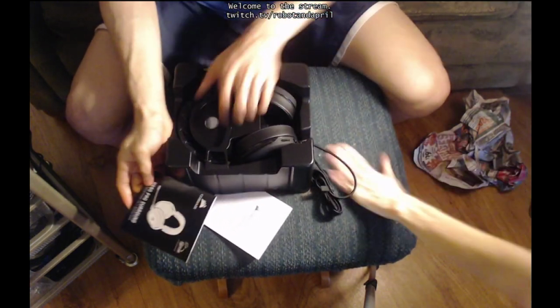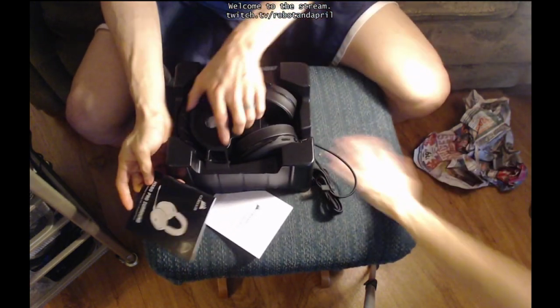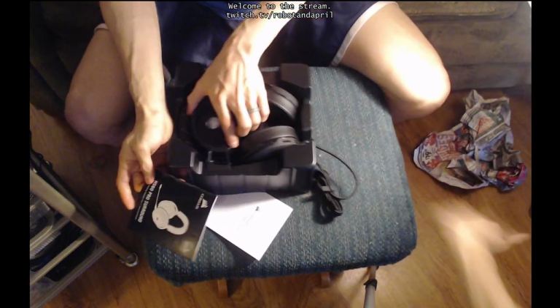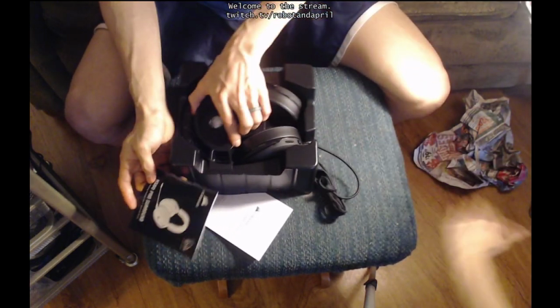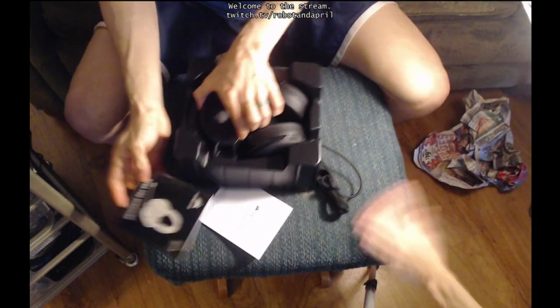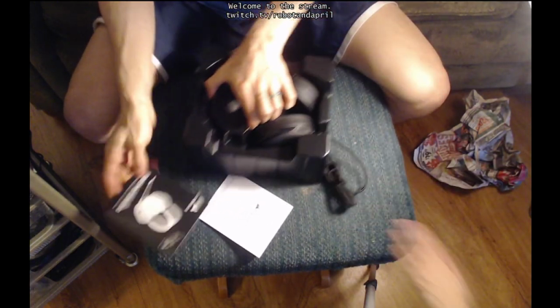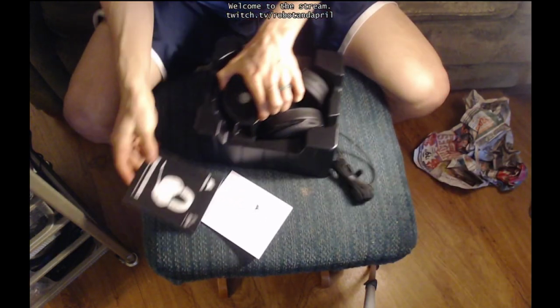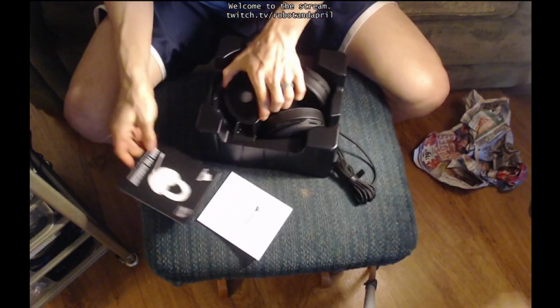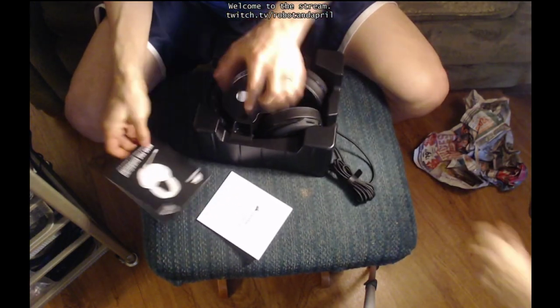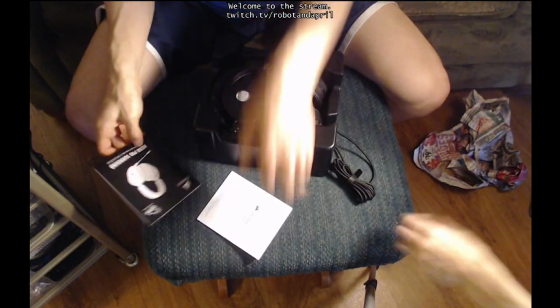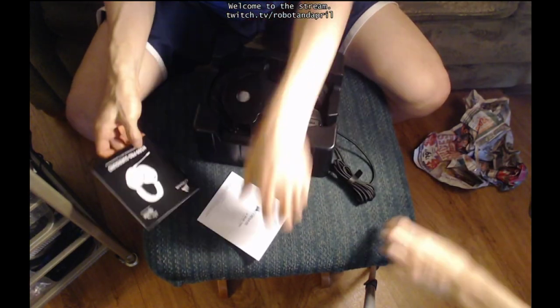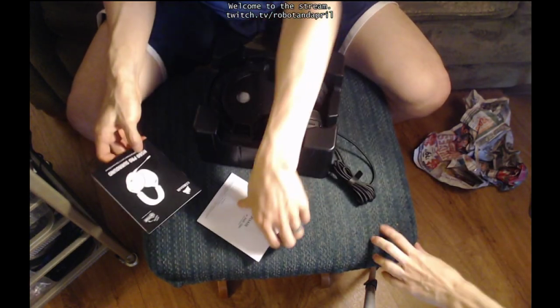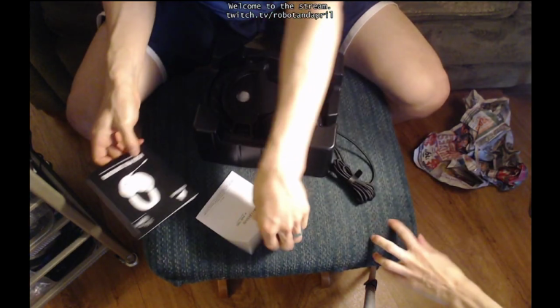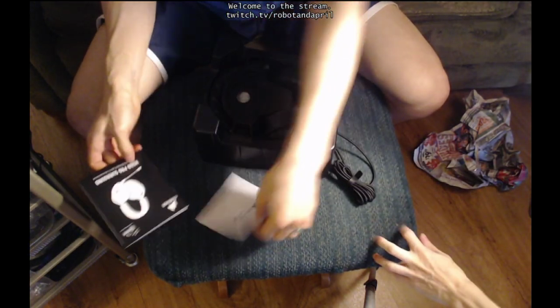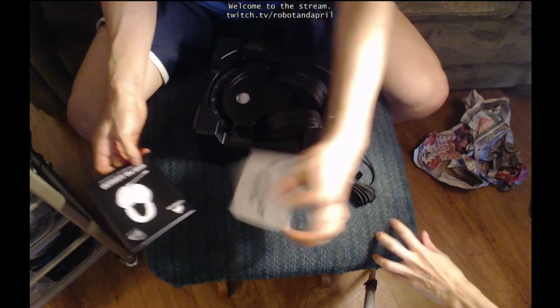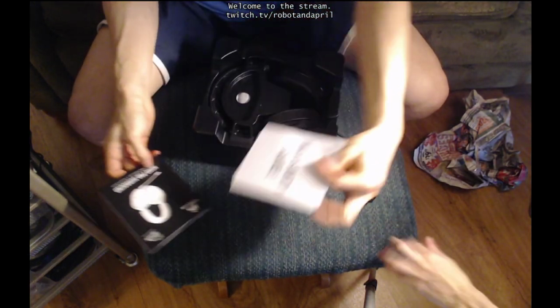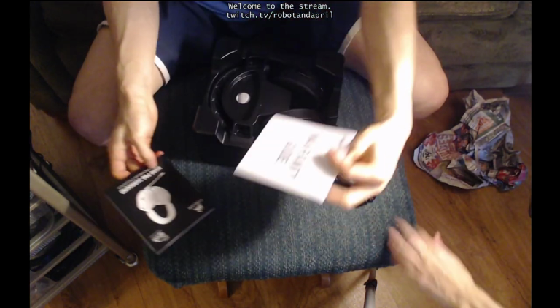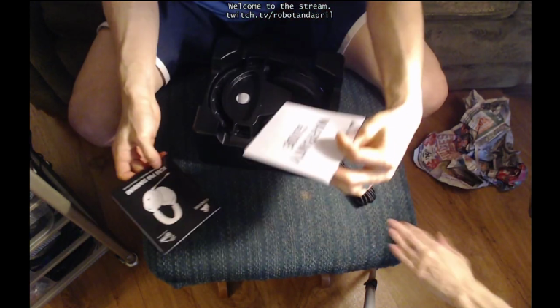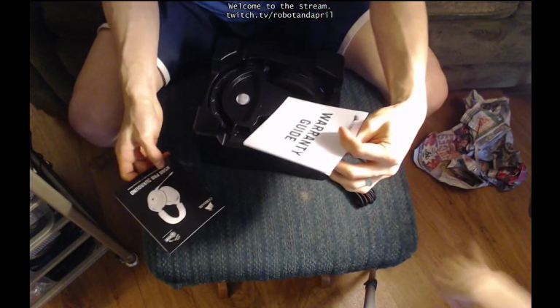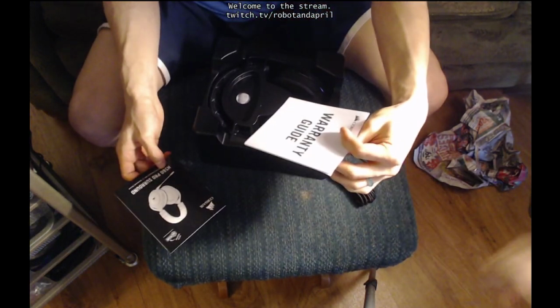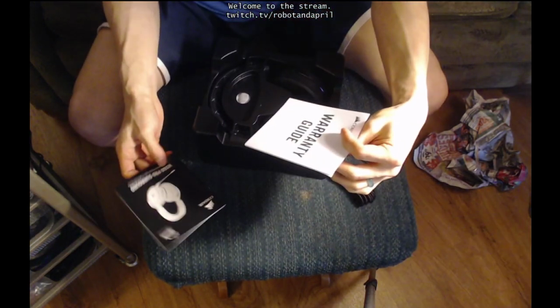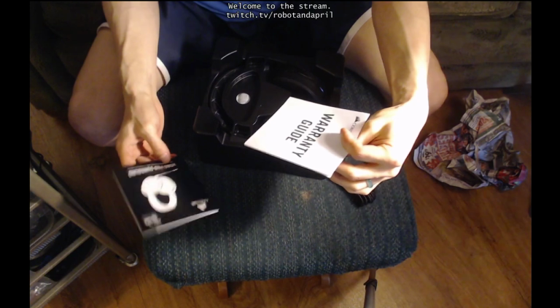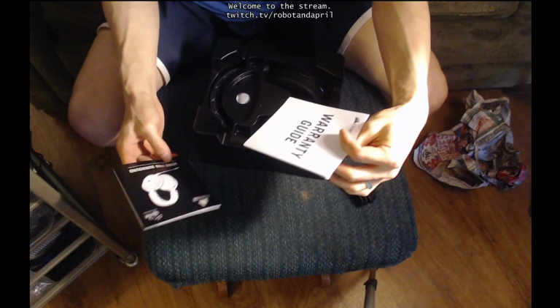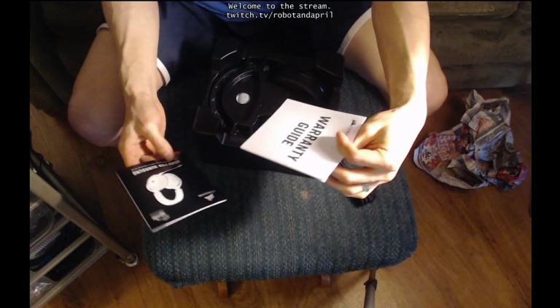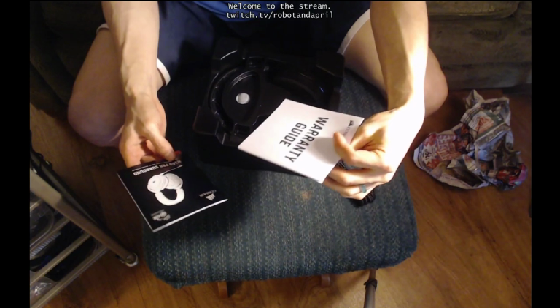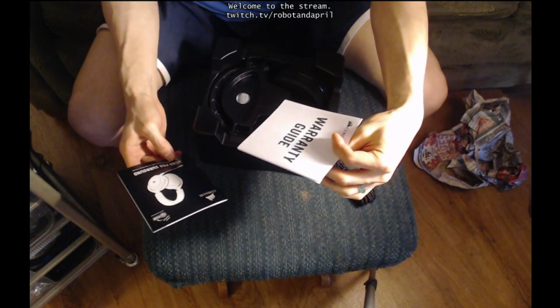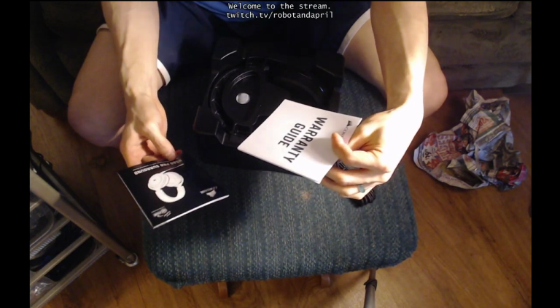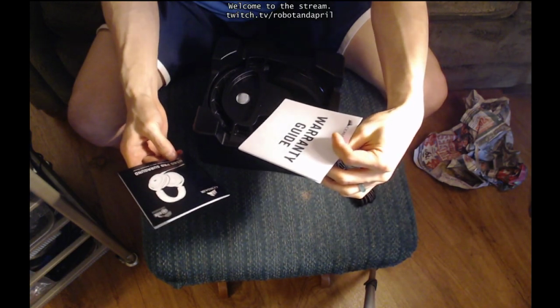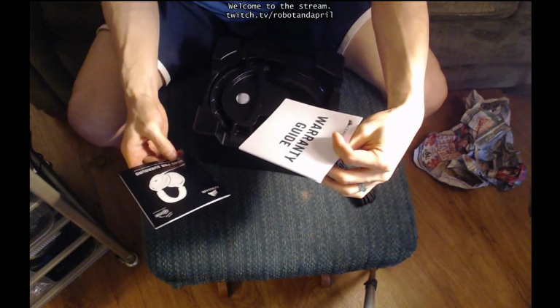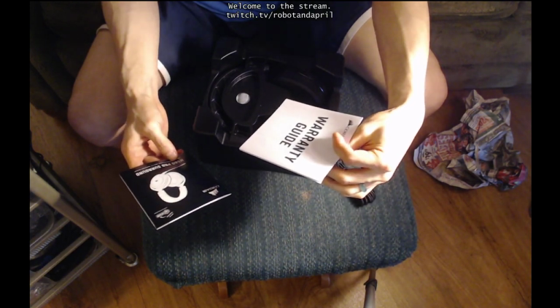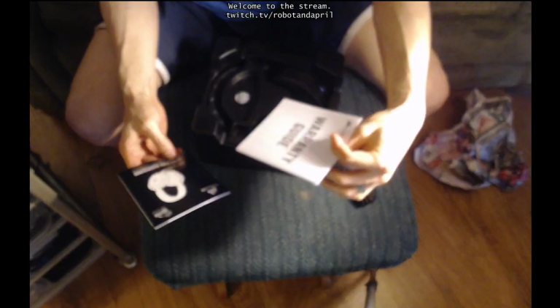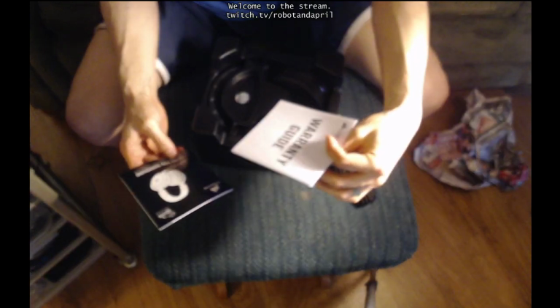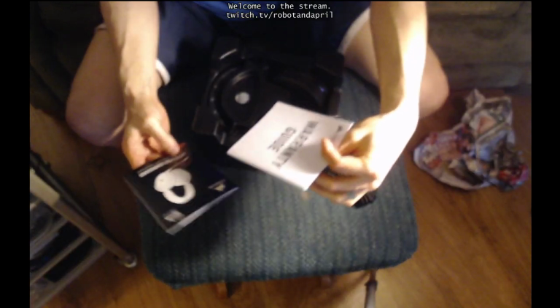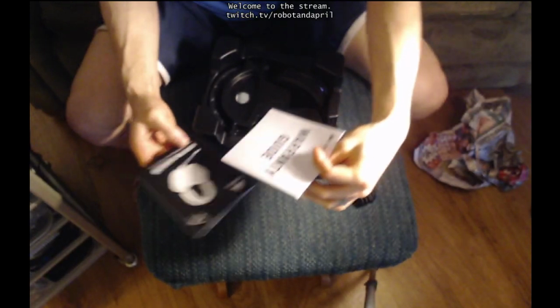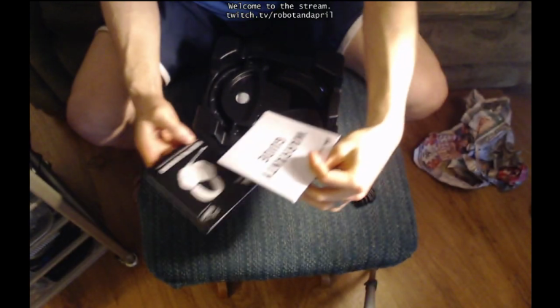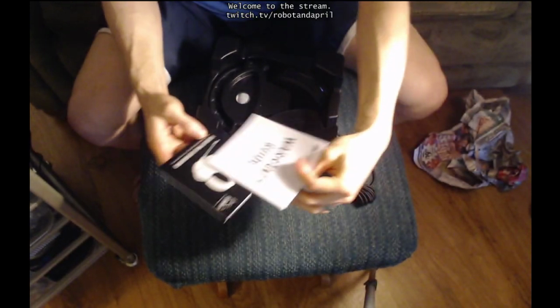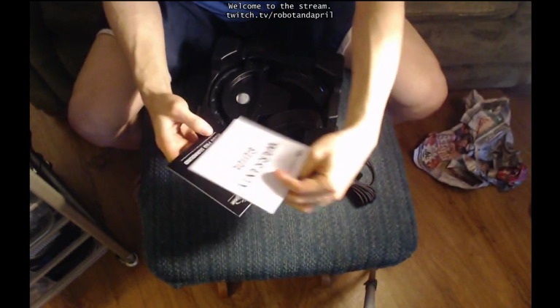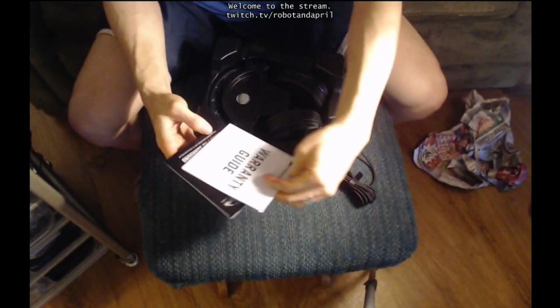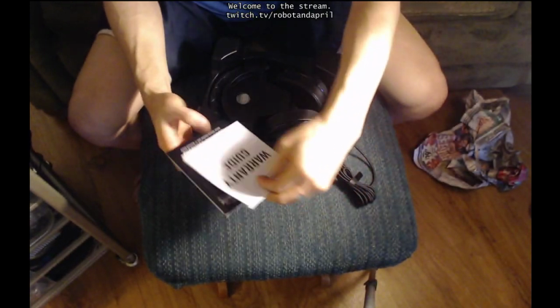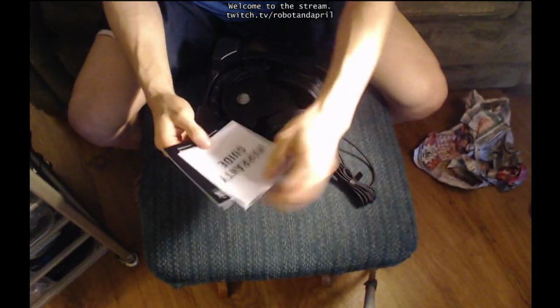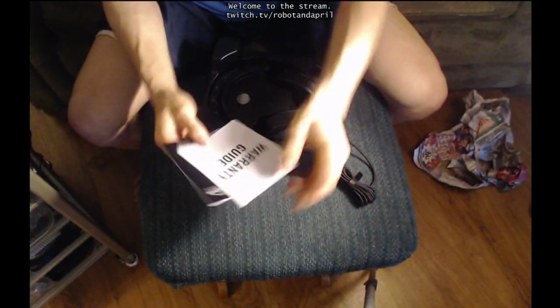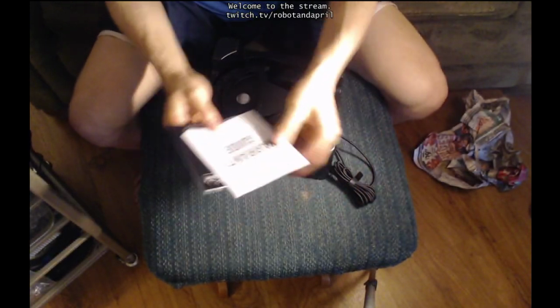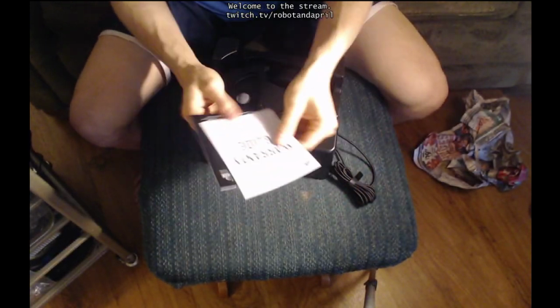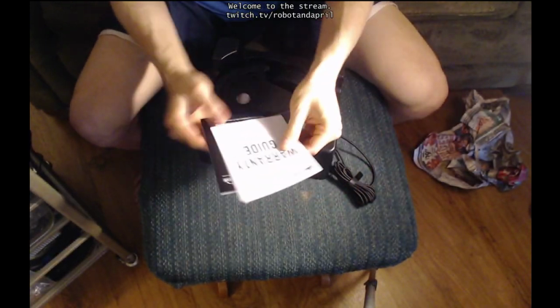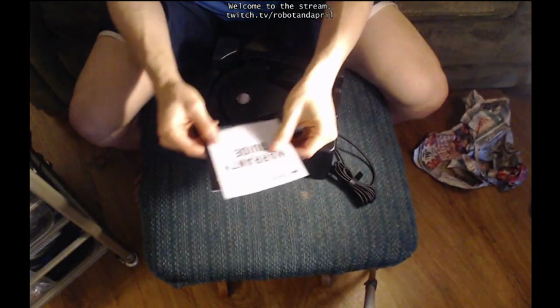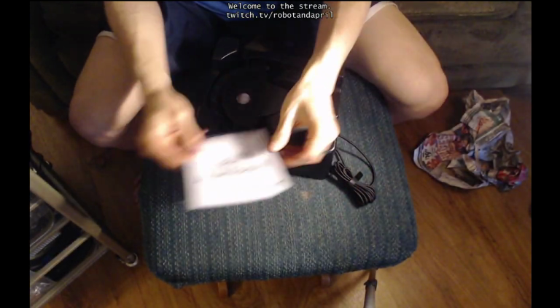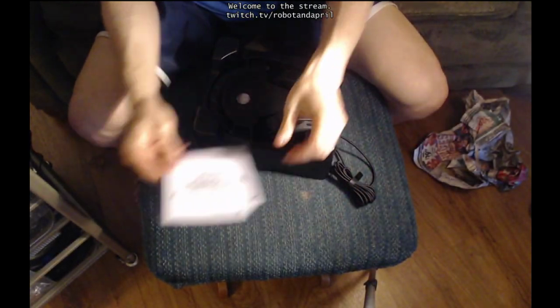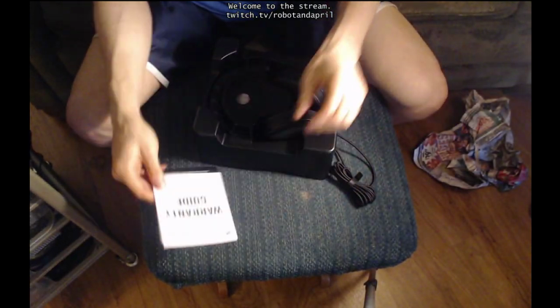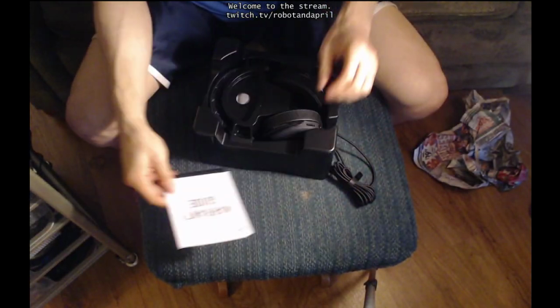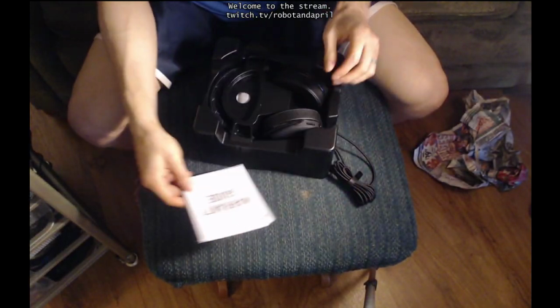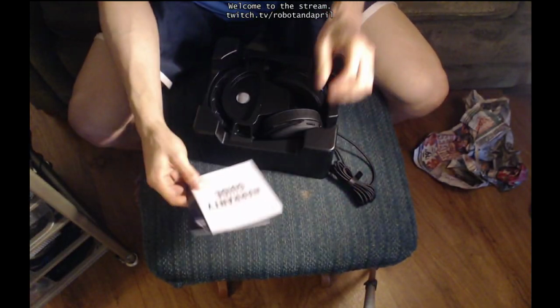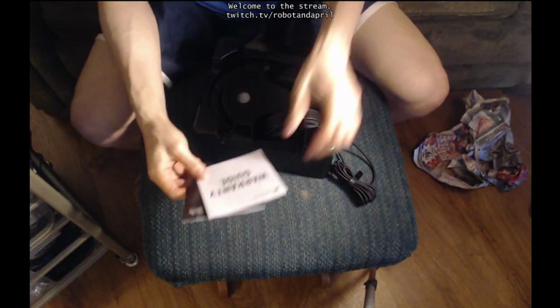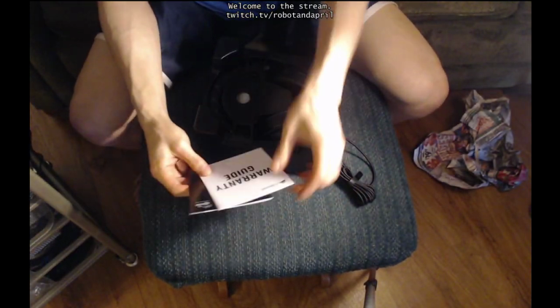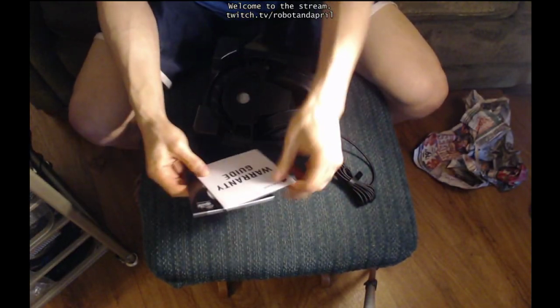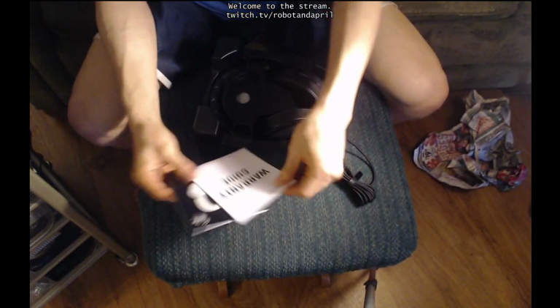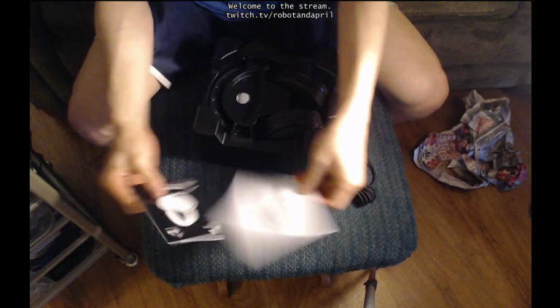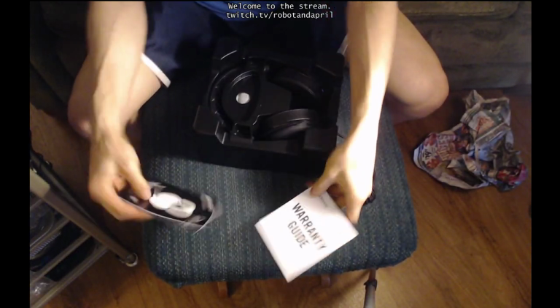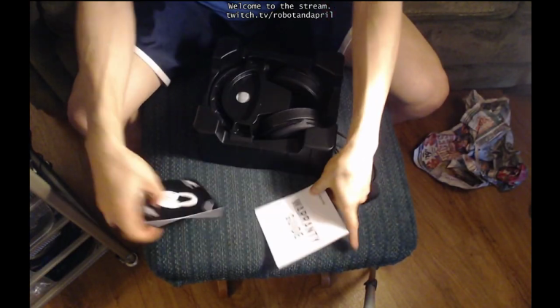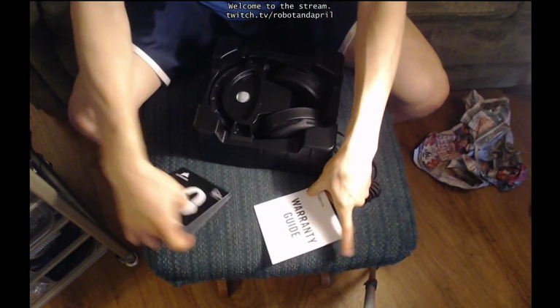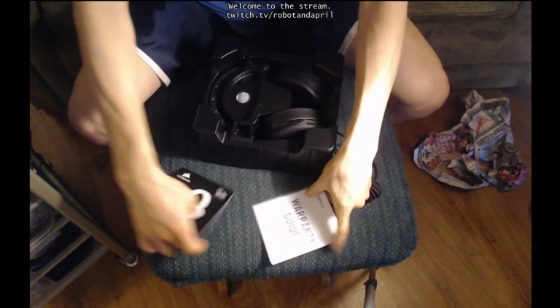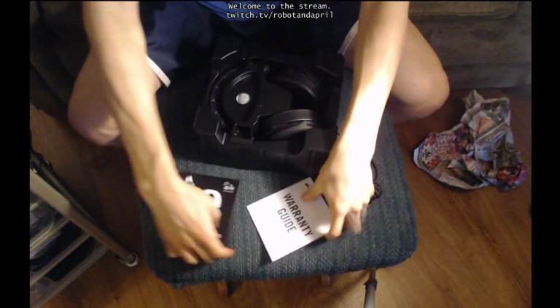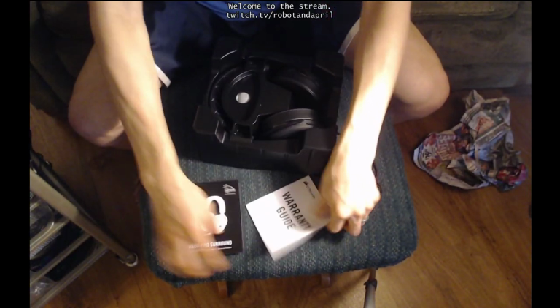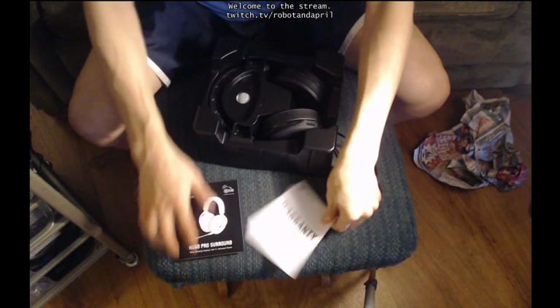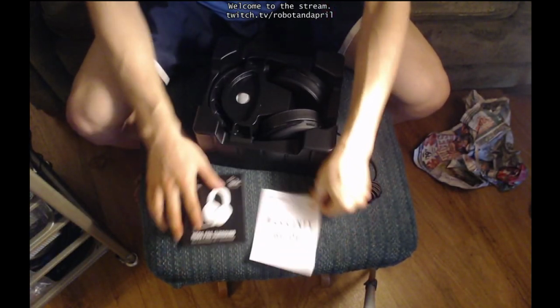Just like the box said. Oh, there's also a warranty guide. That was not said — the box did not say it had a warranty guide. Oh, it came with extras!